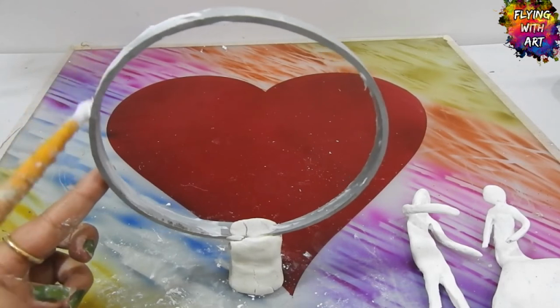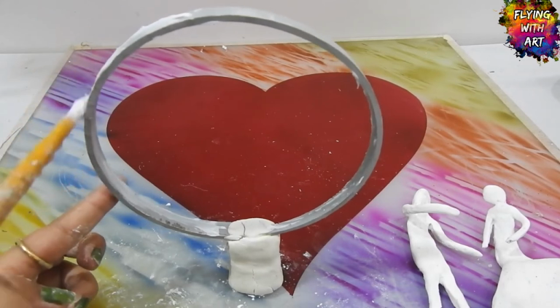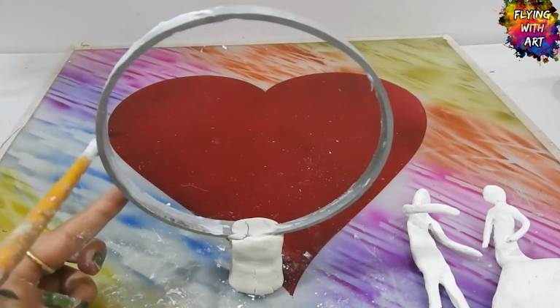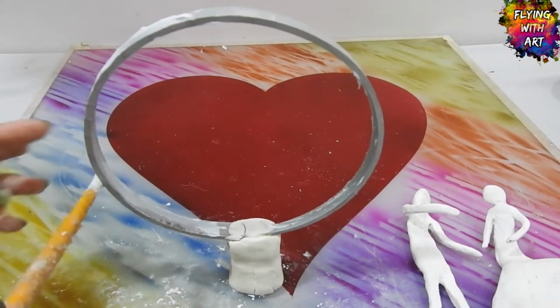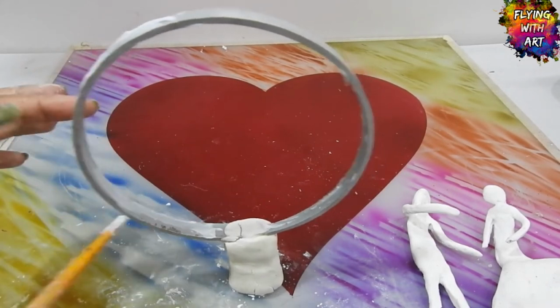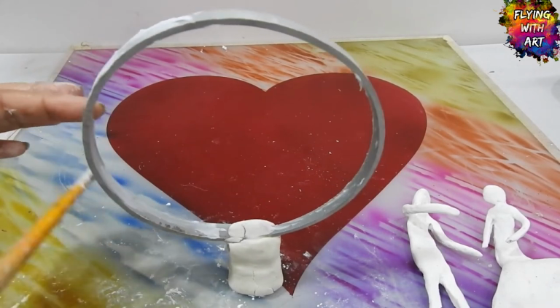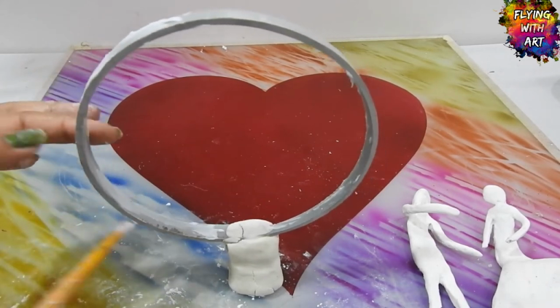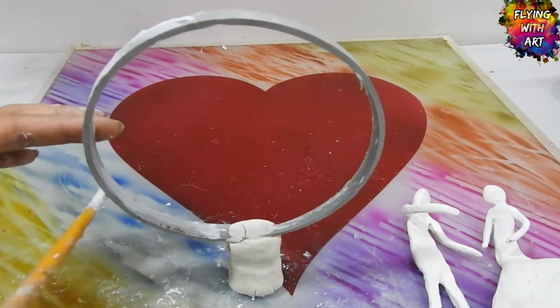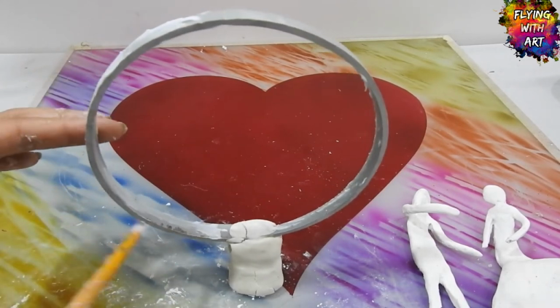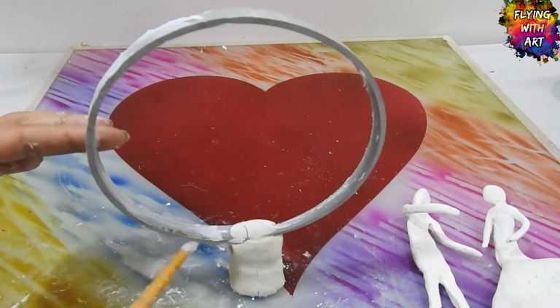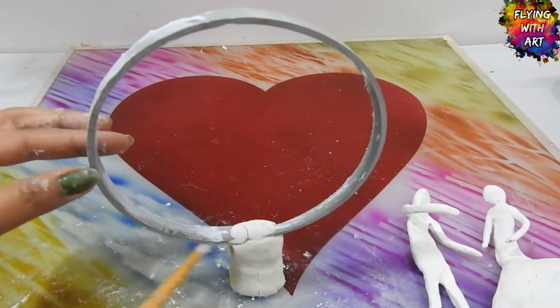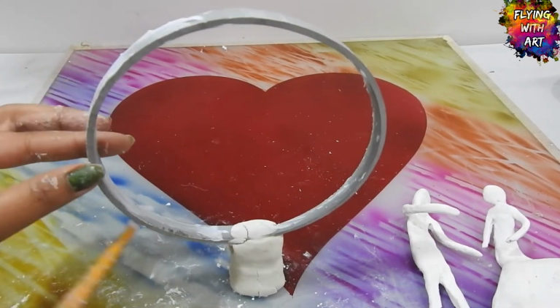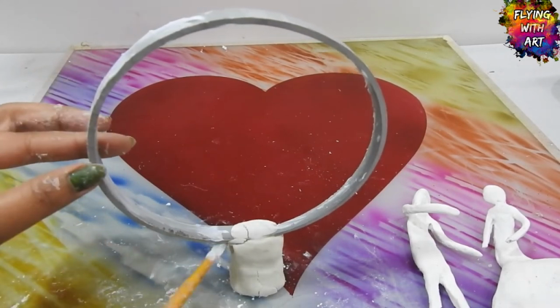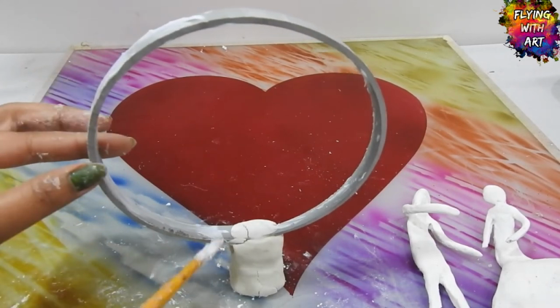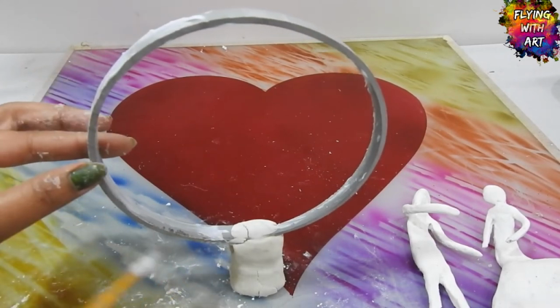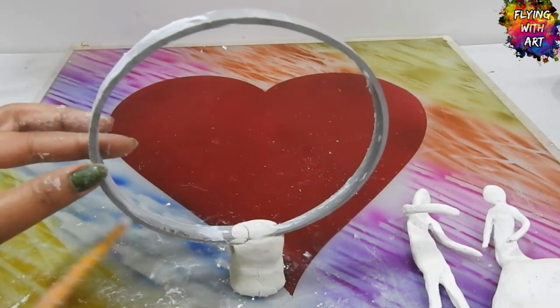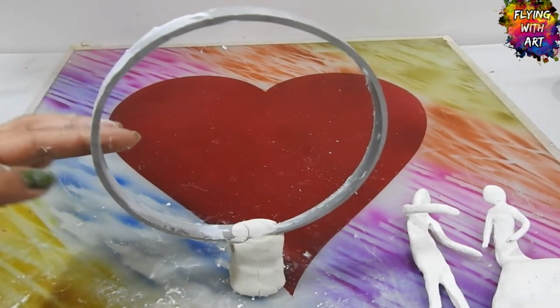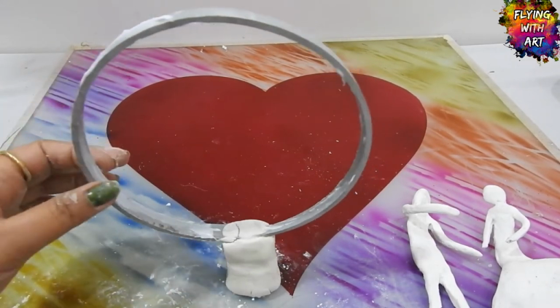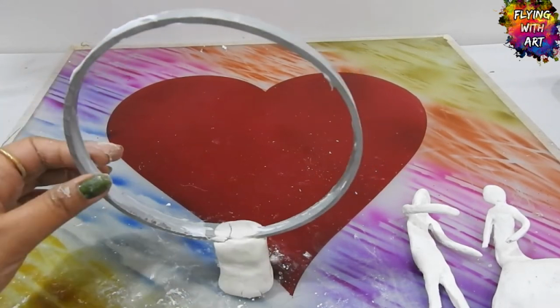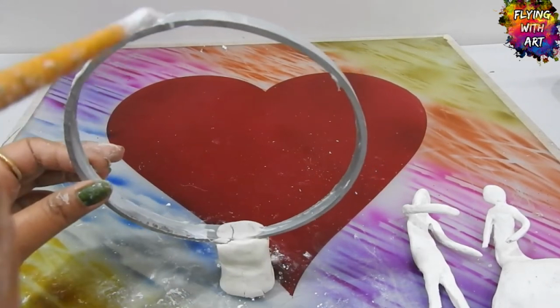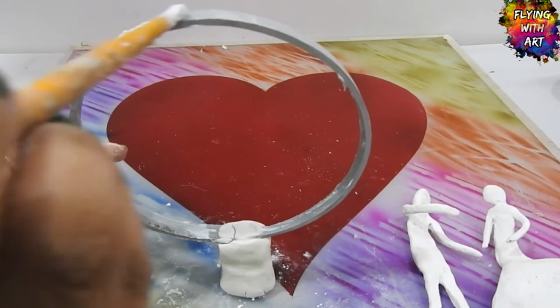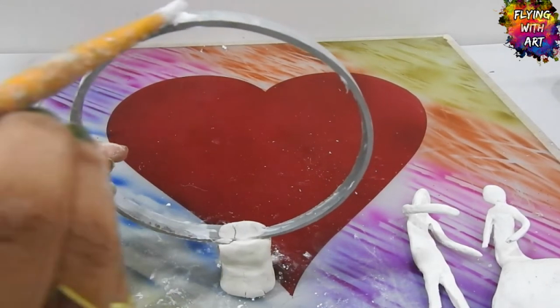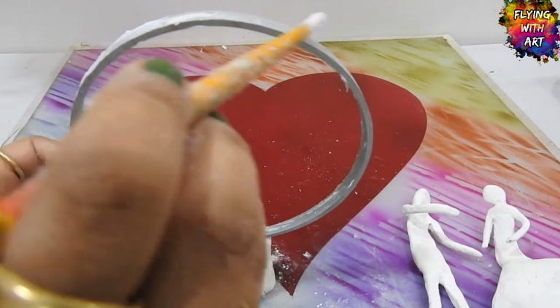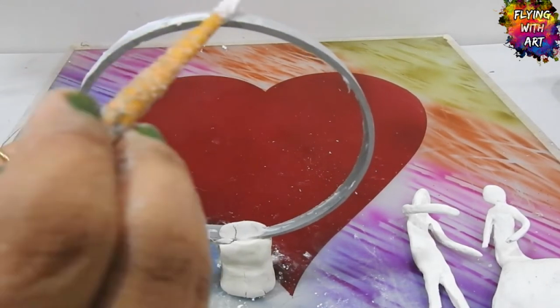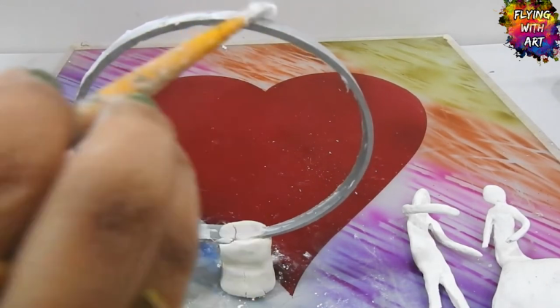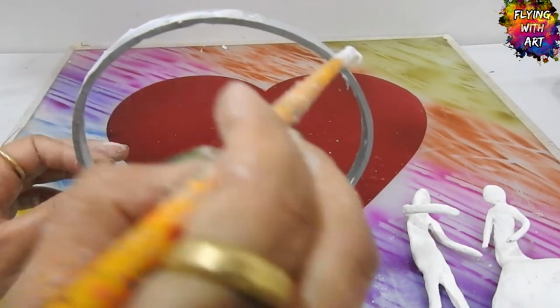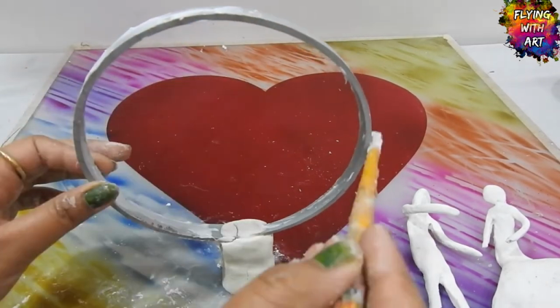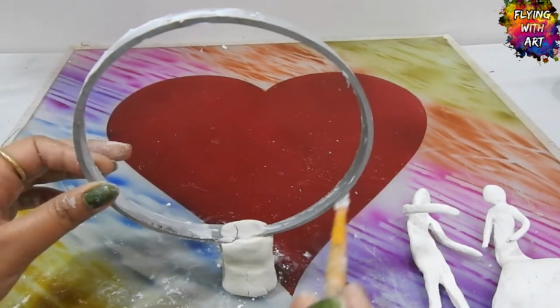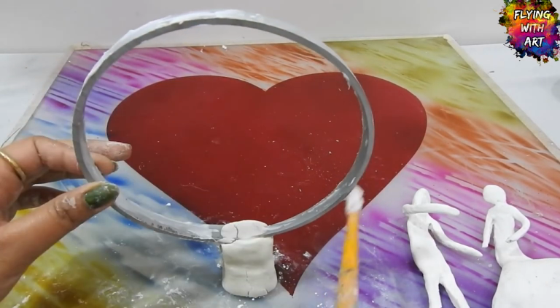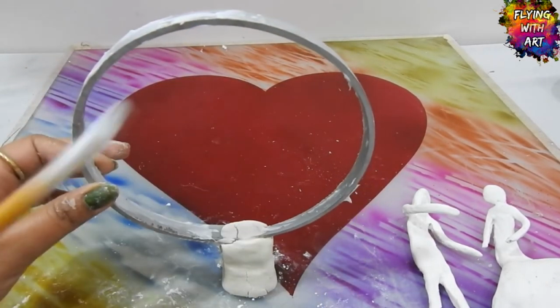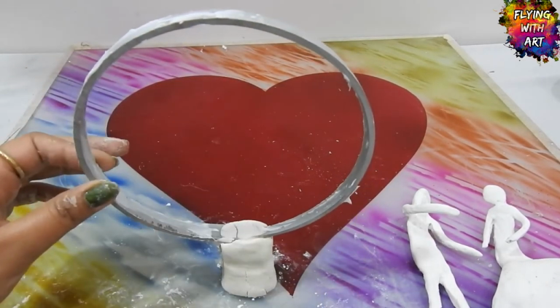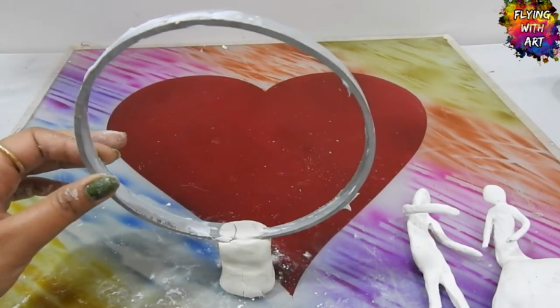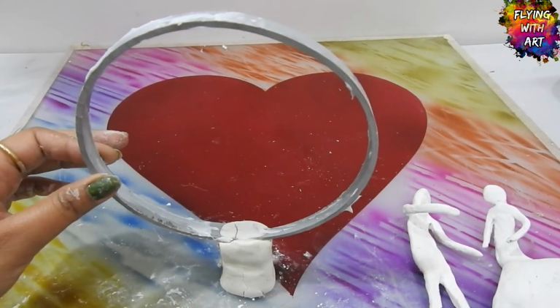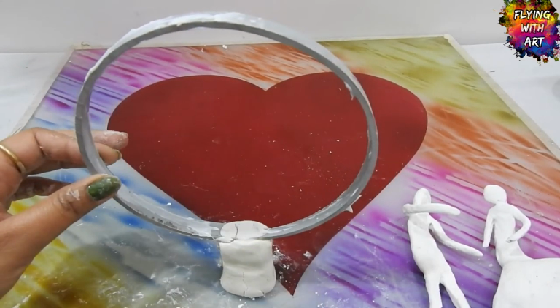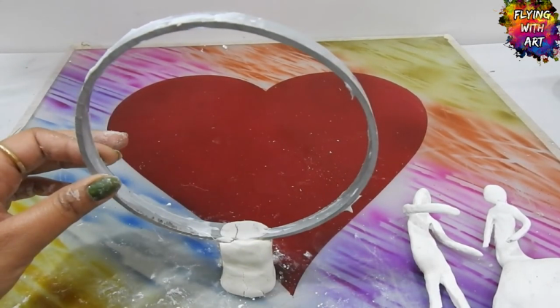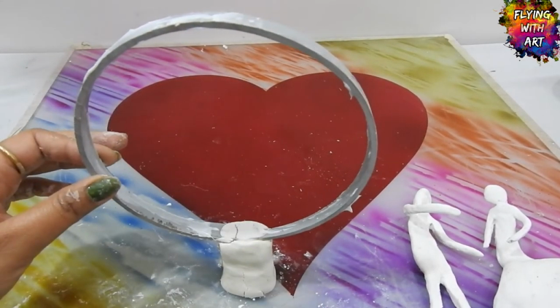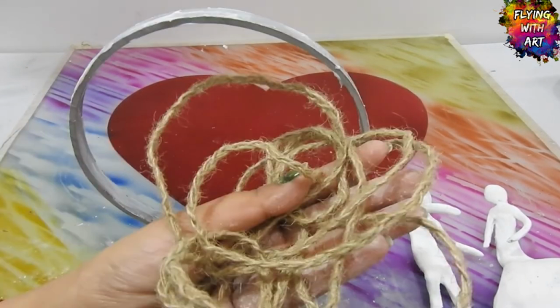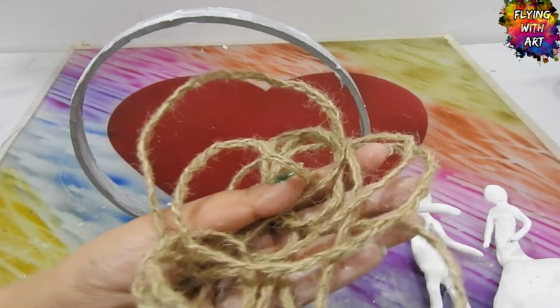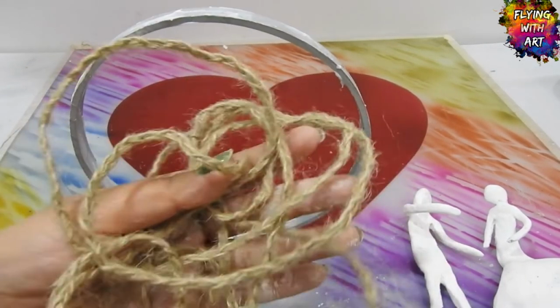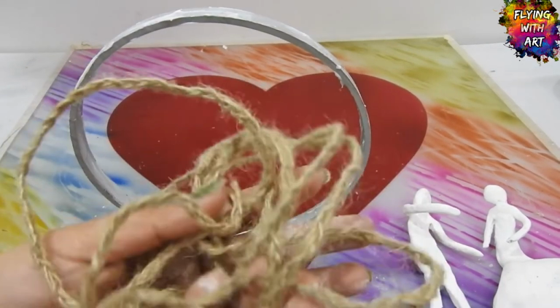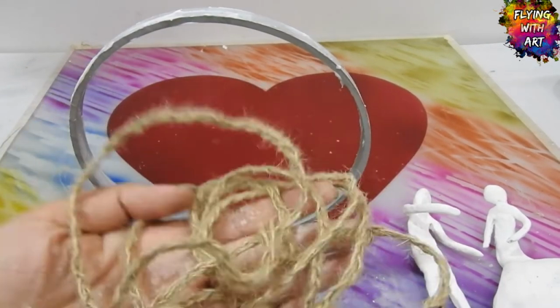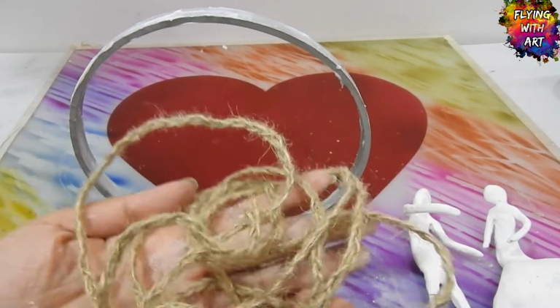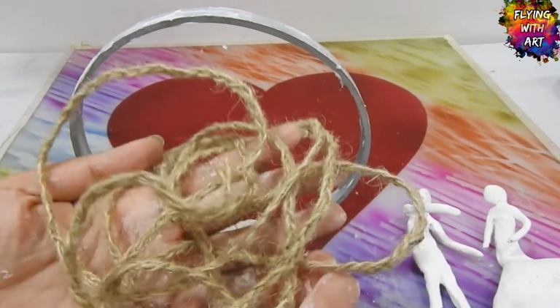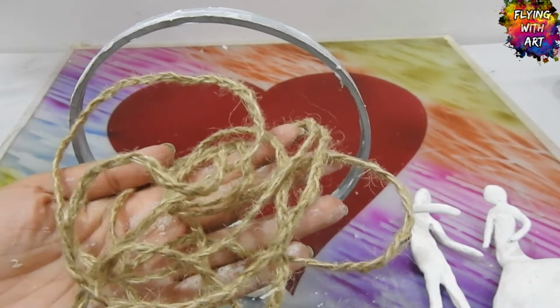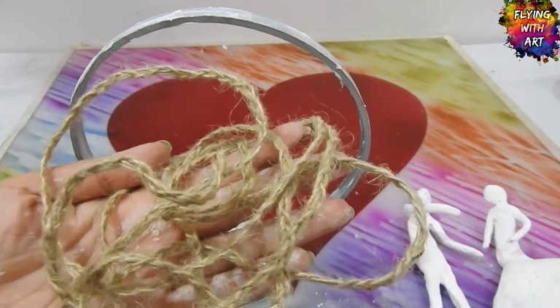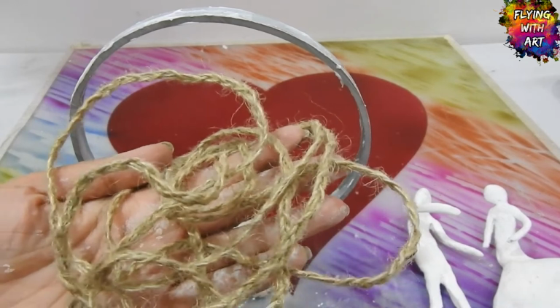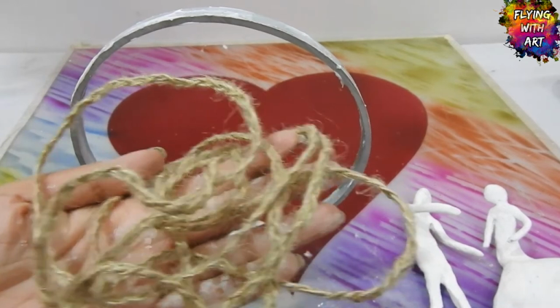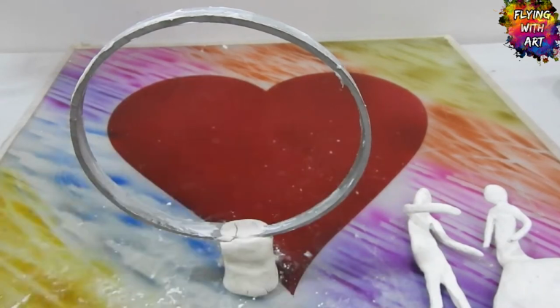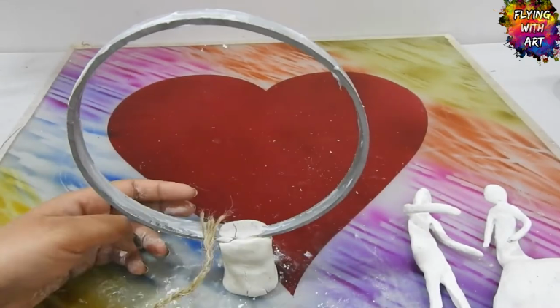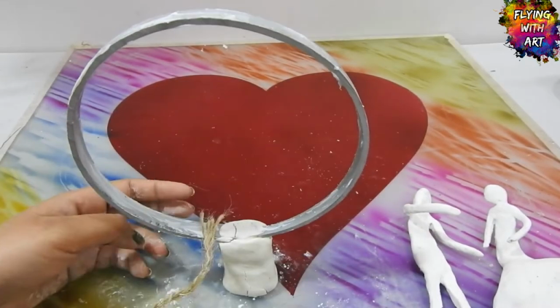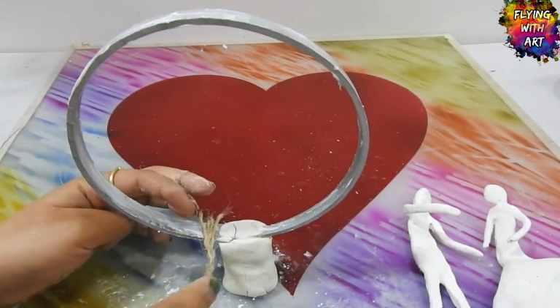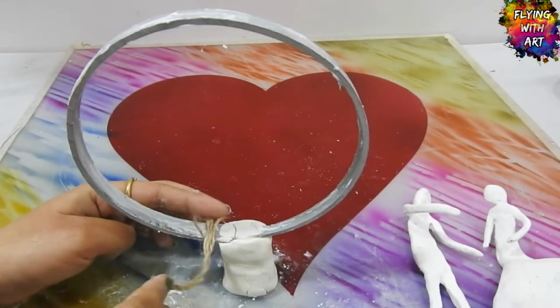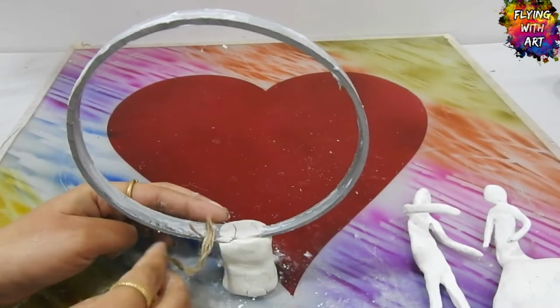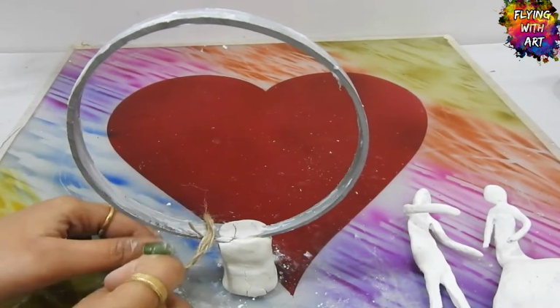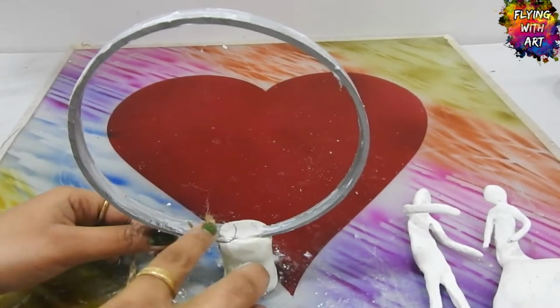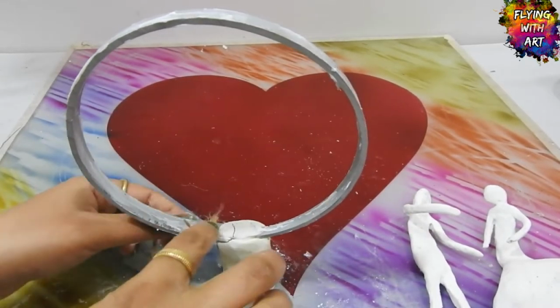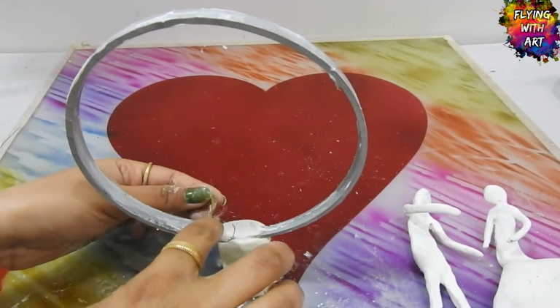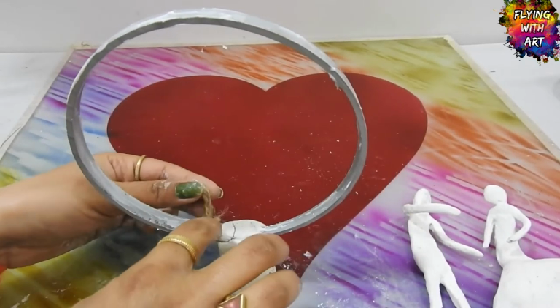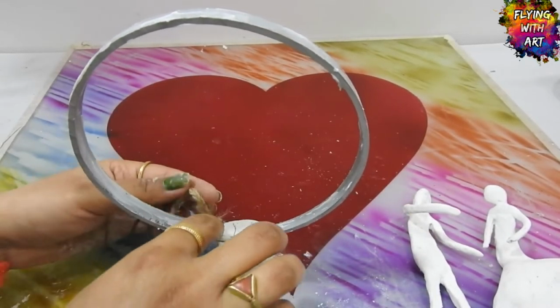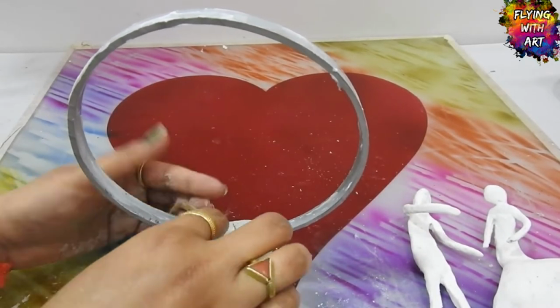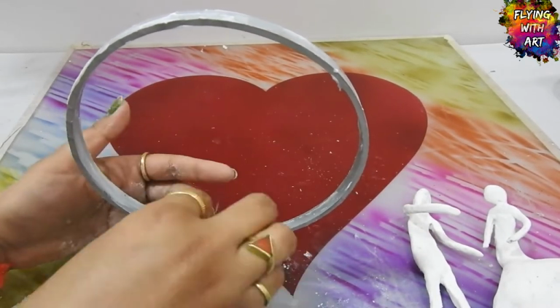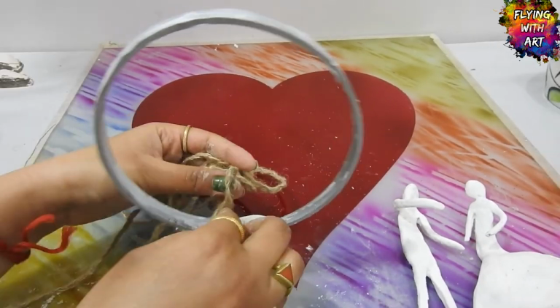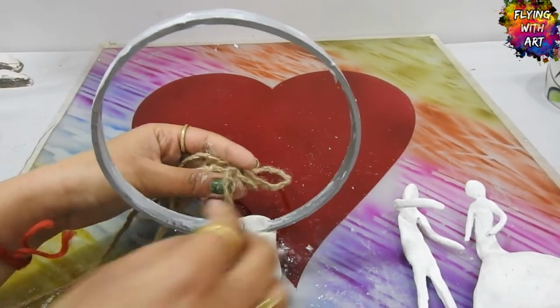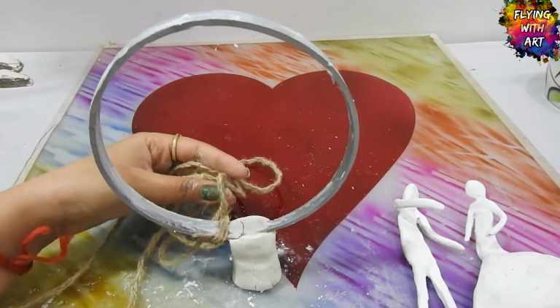Now I am covering this ring with a thin jute rope by twisting it around the ring and sticking it with glue.